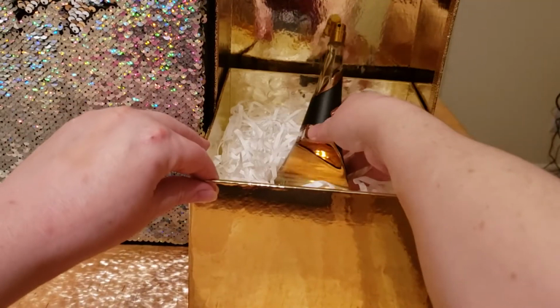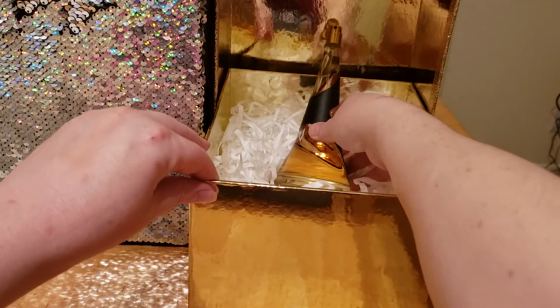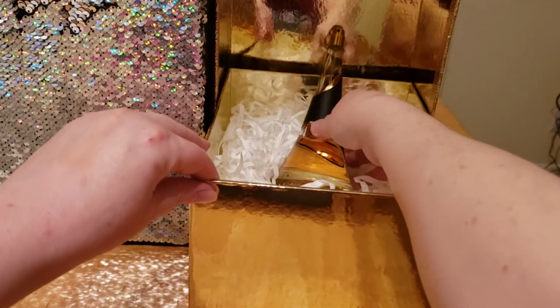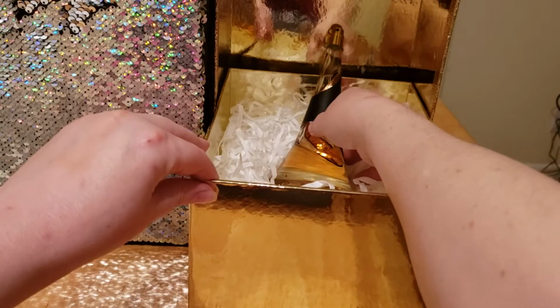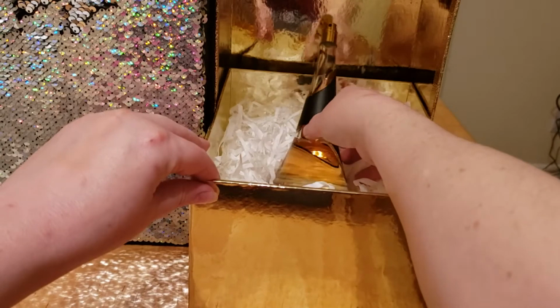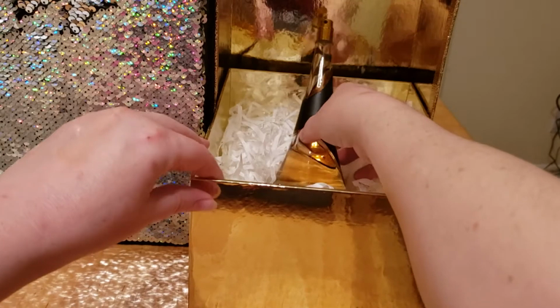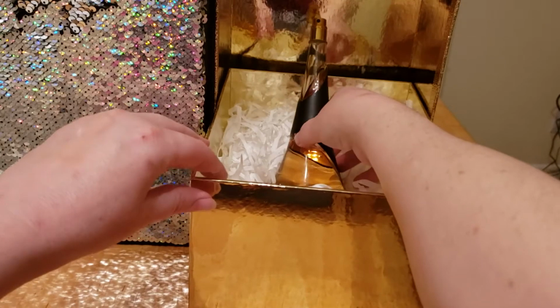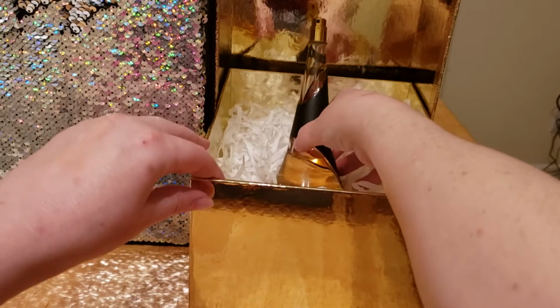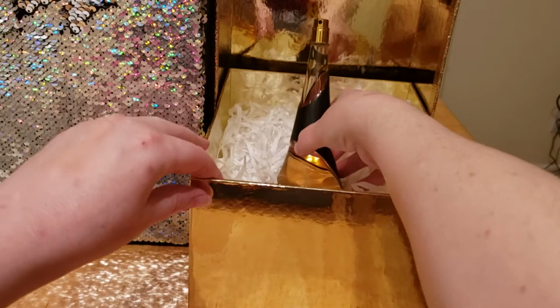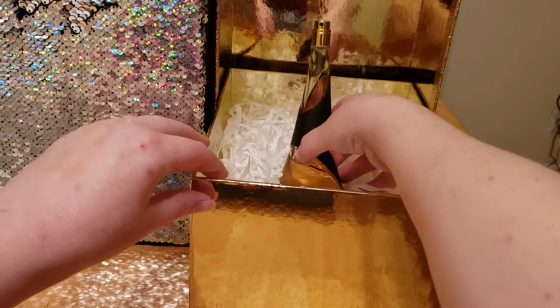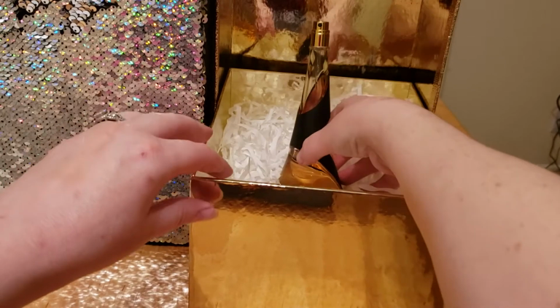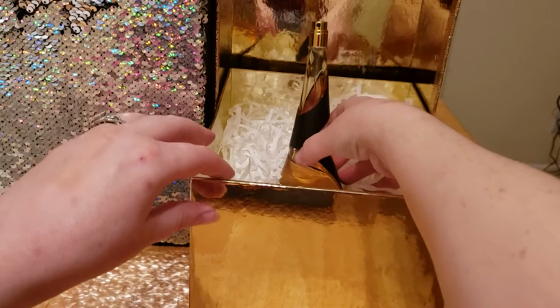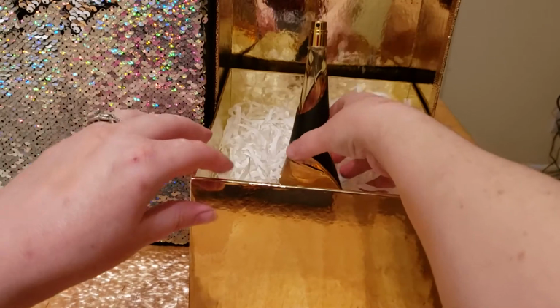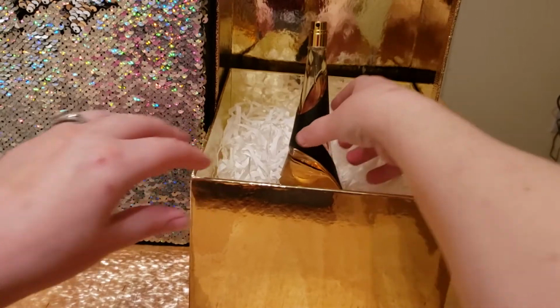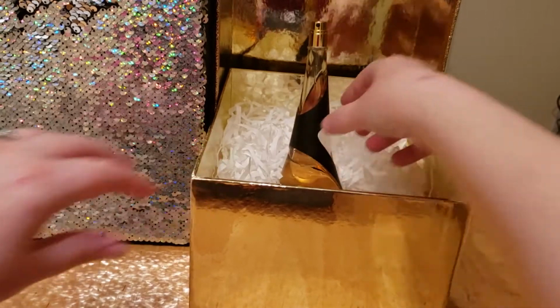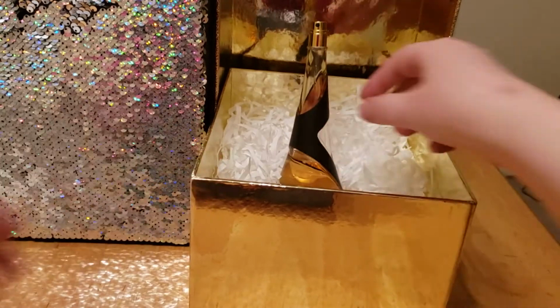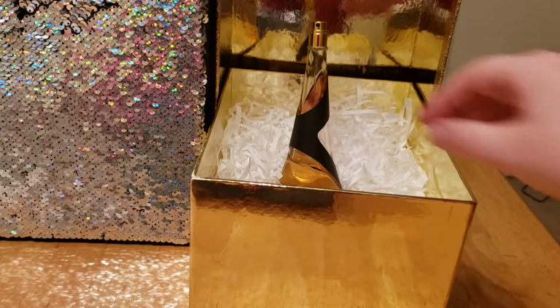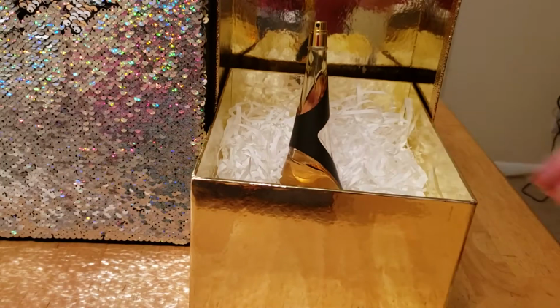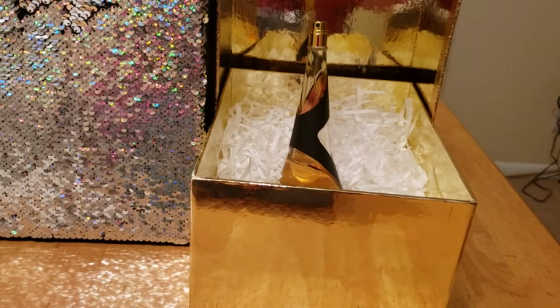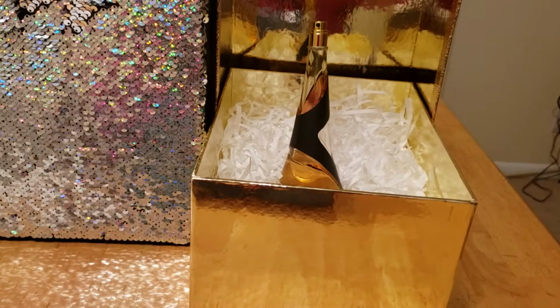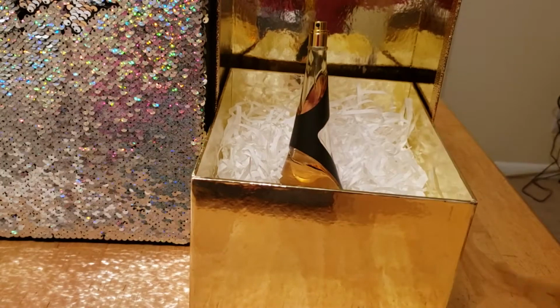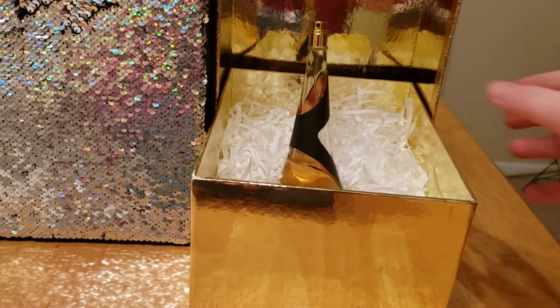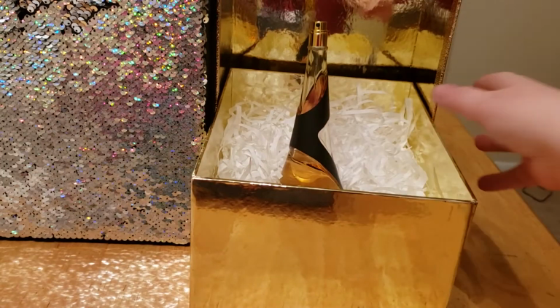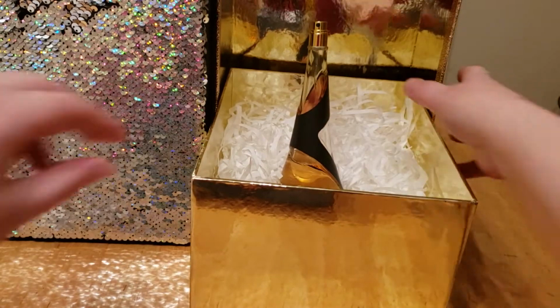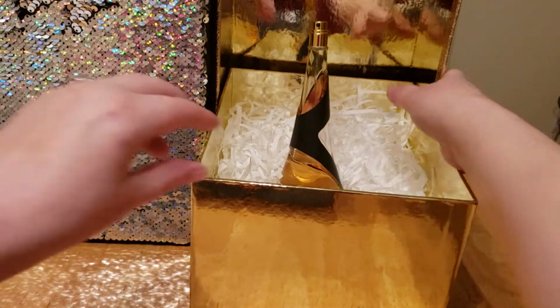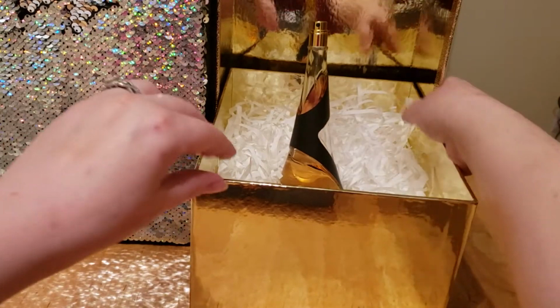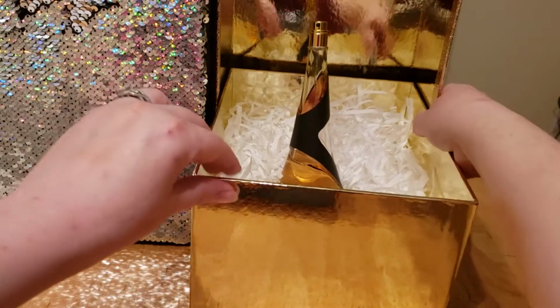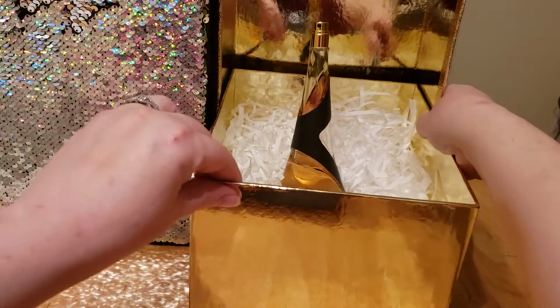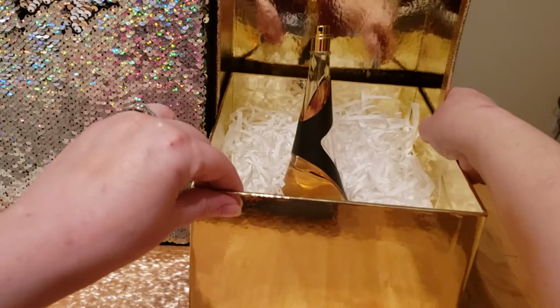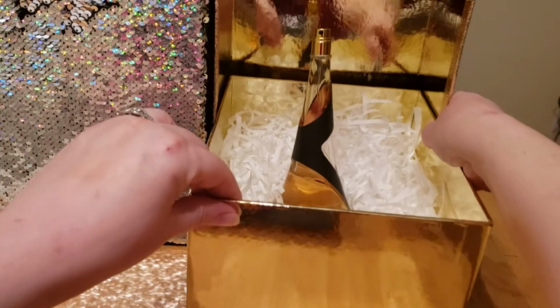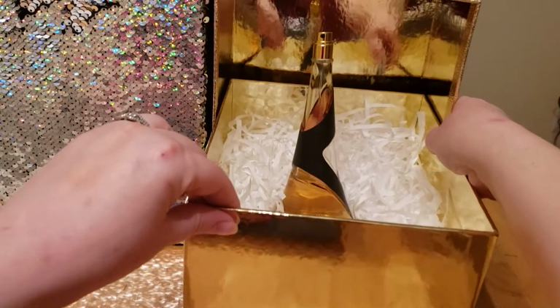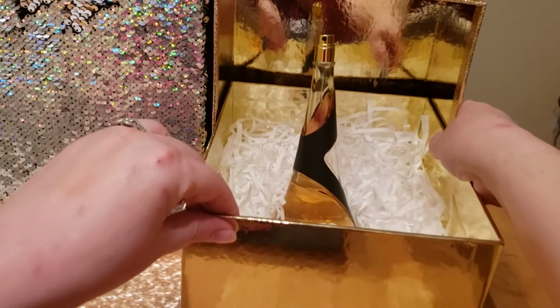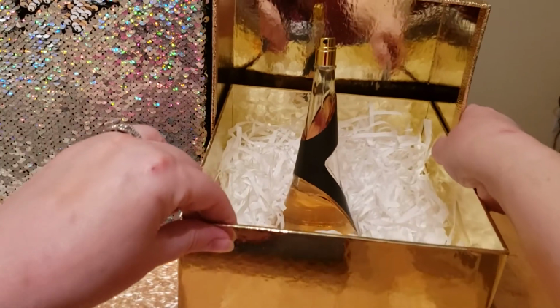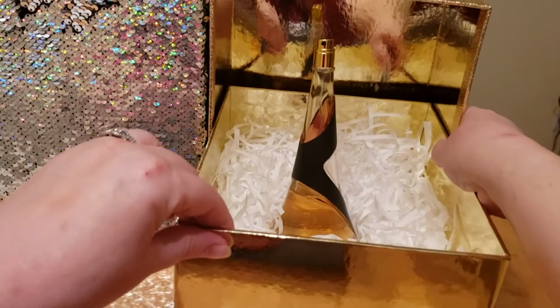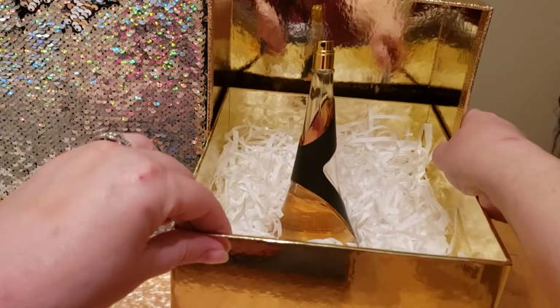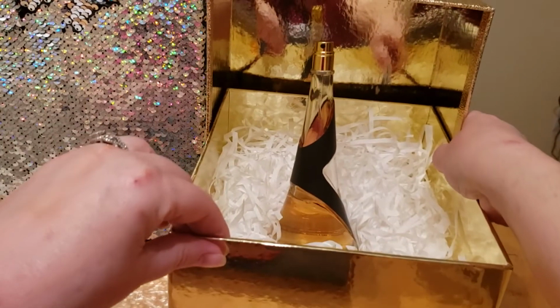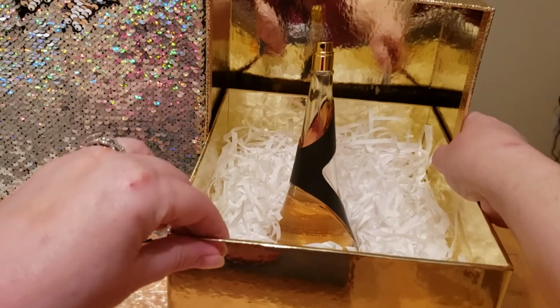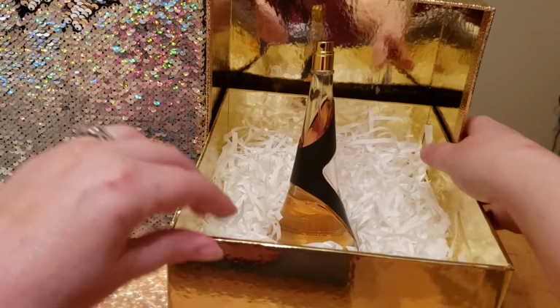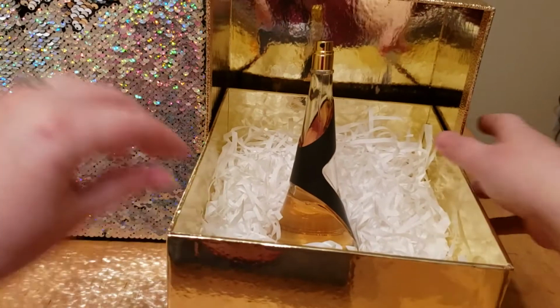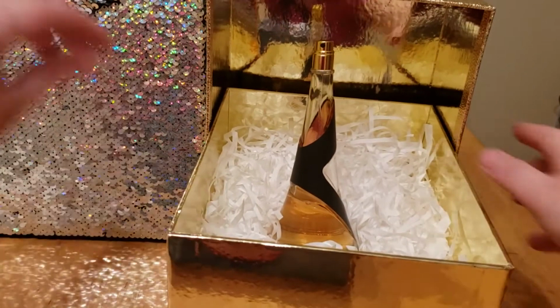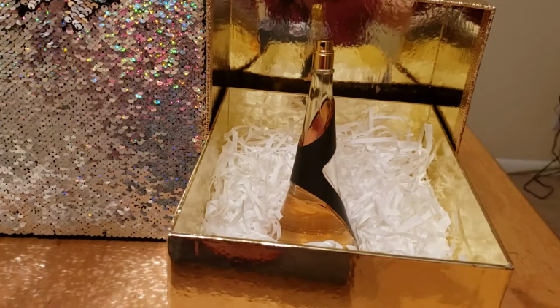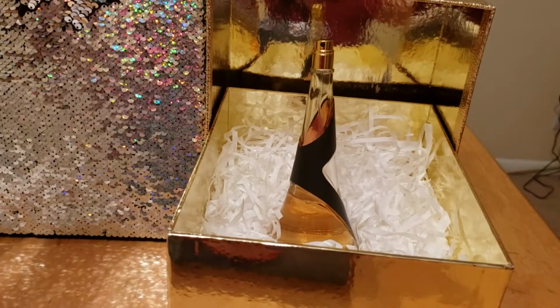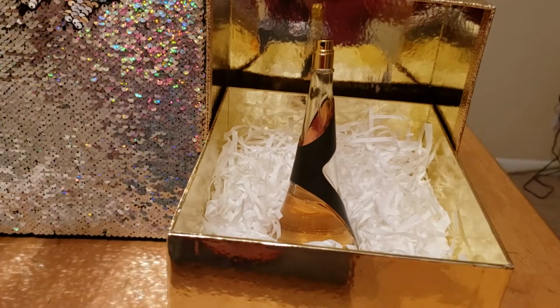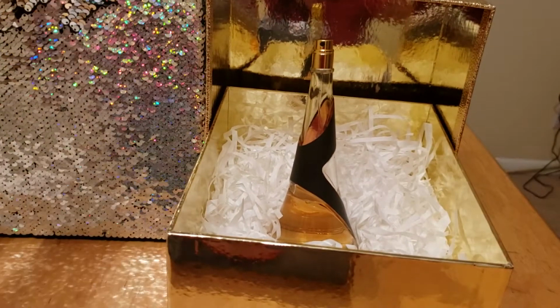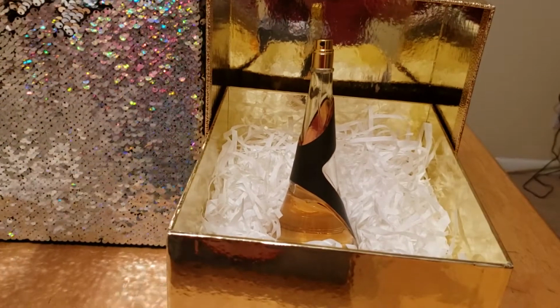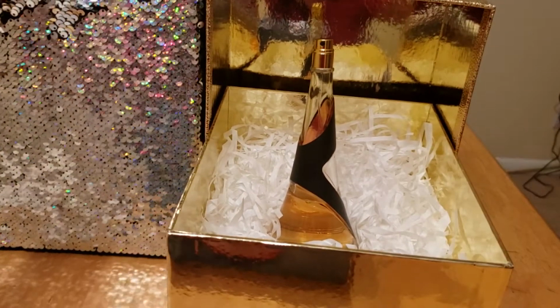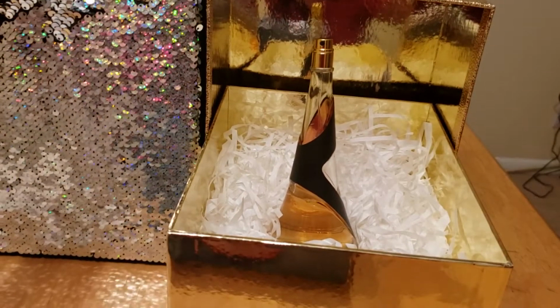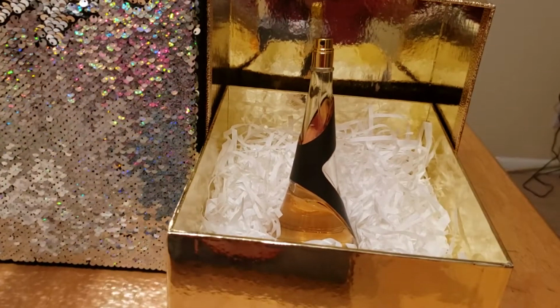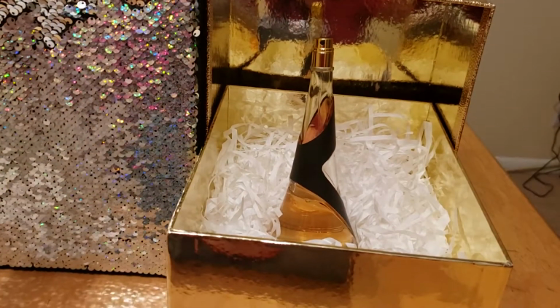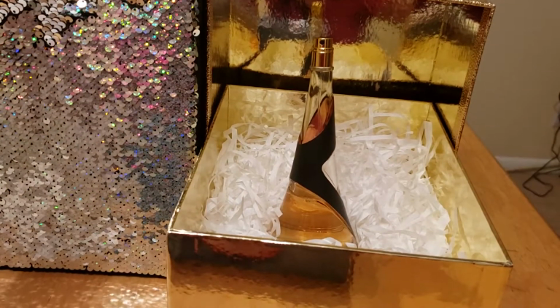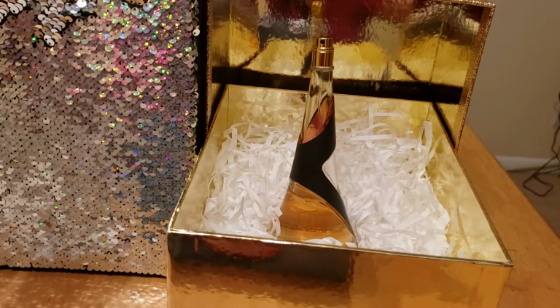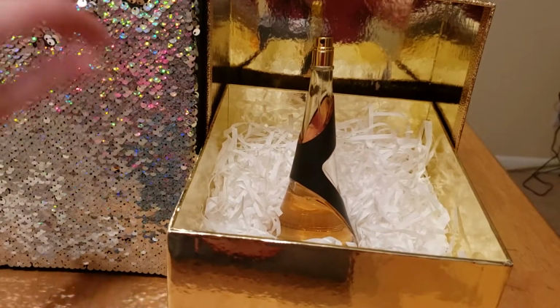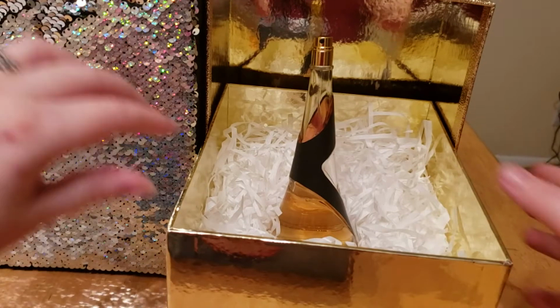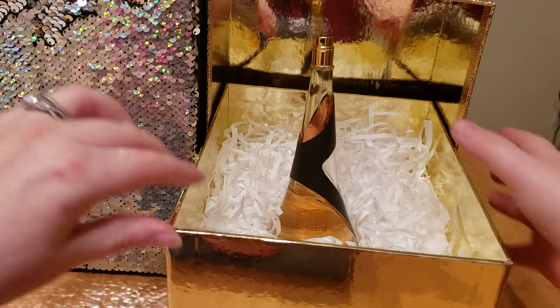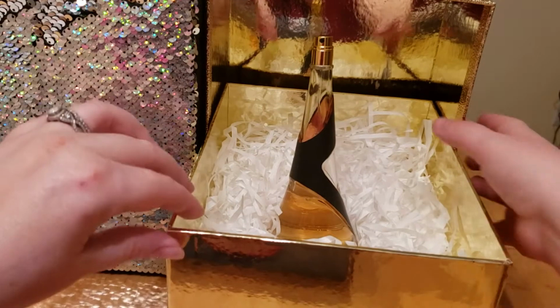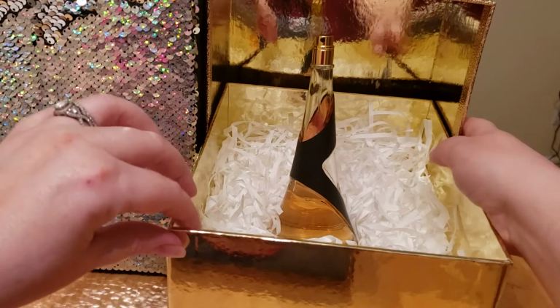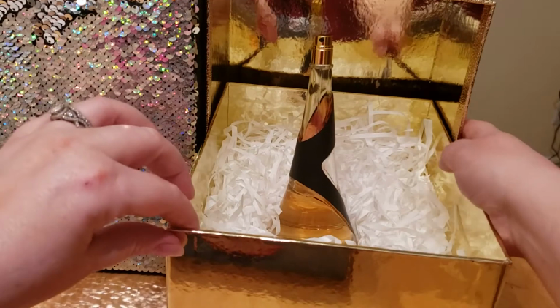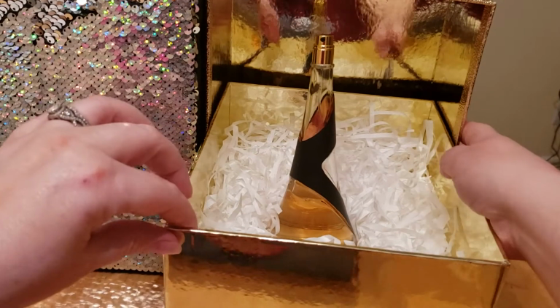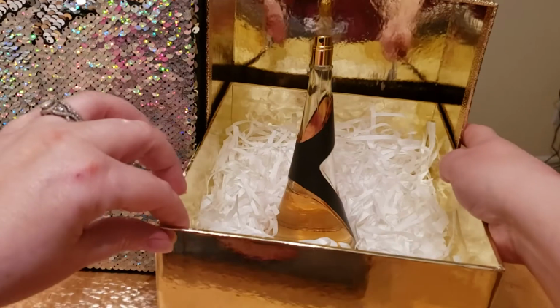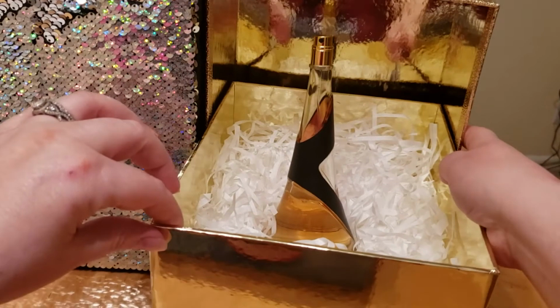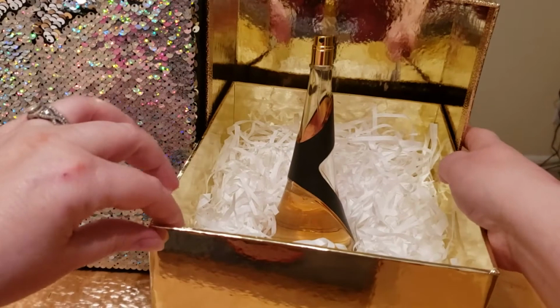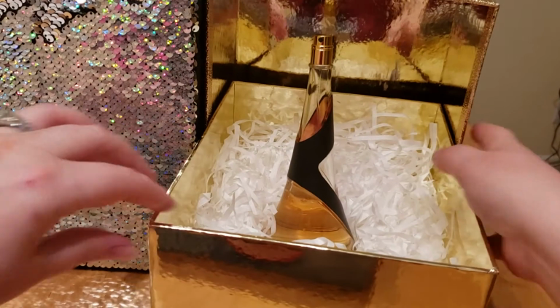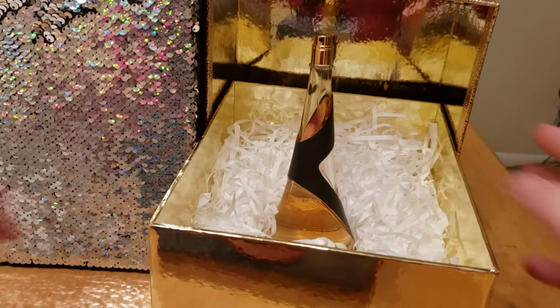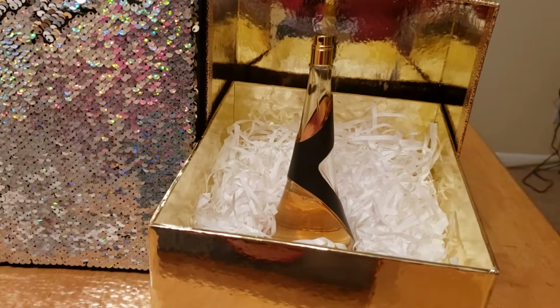We'll put this back in its little home here. Now we're going to bring it up a little further so you guys can actually see it a little bit better.